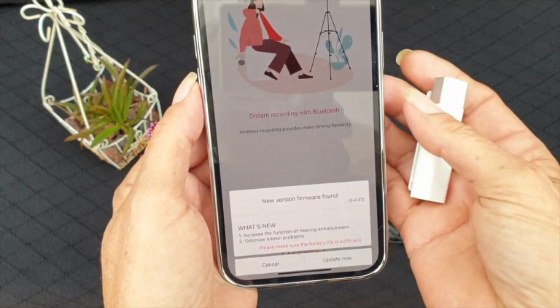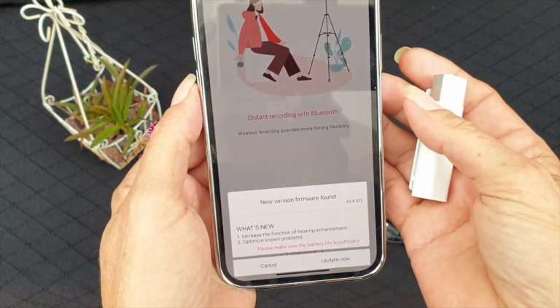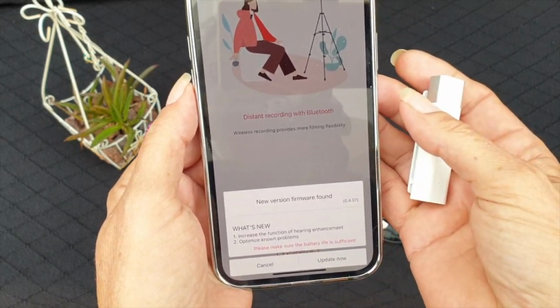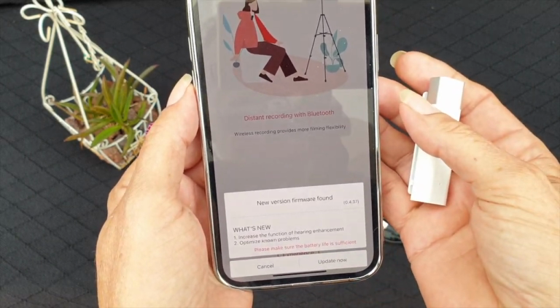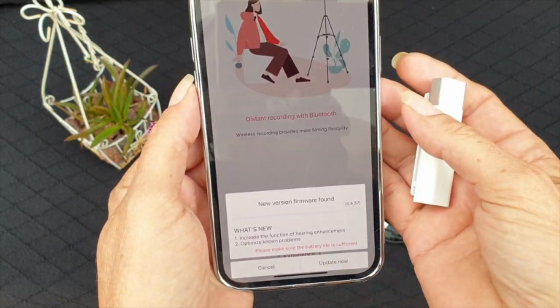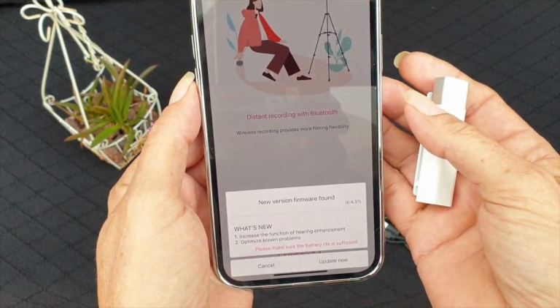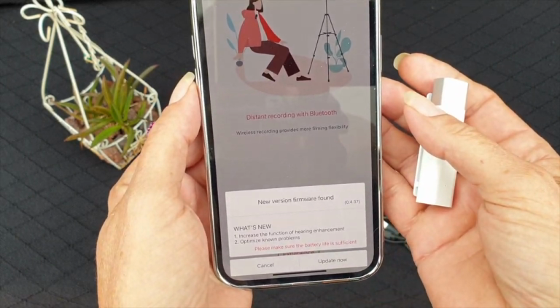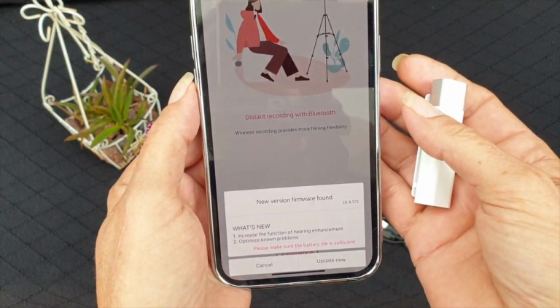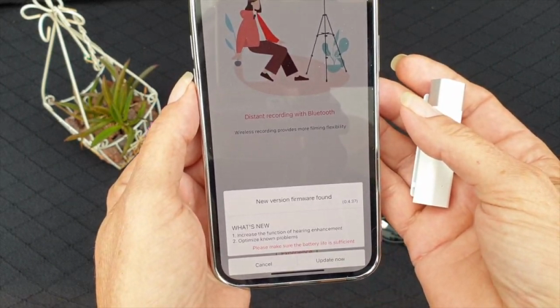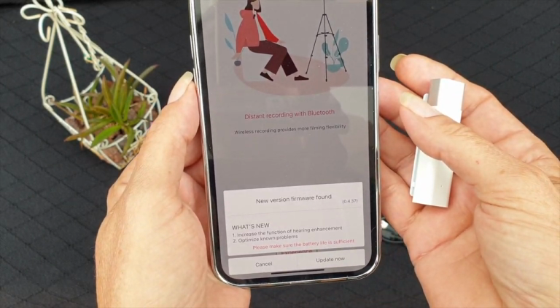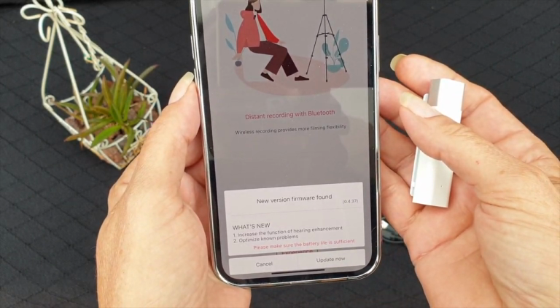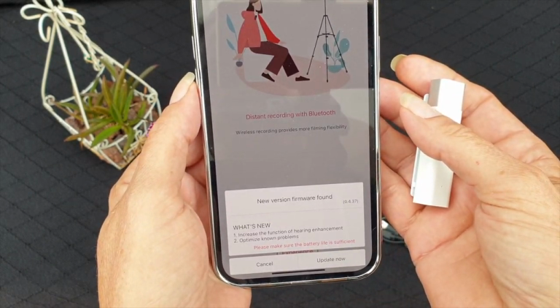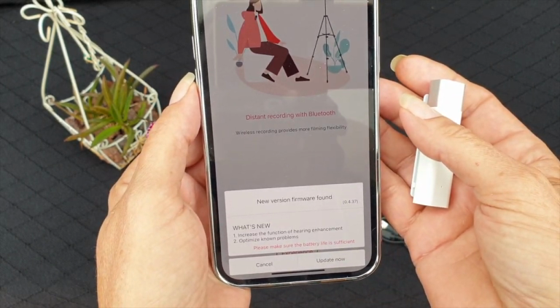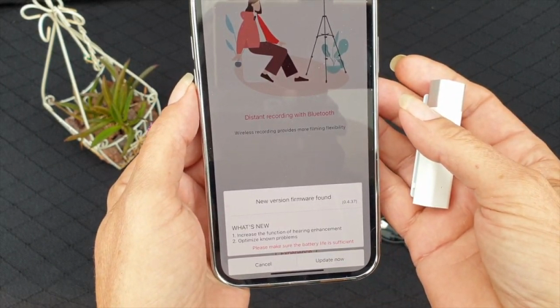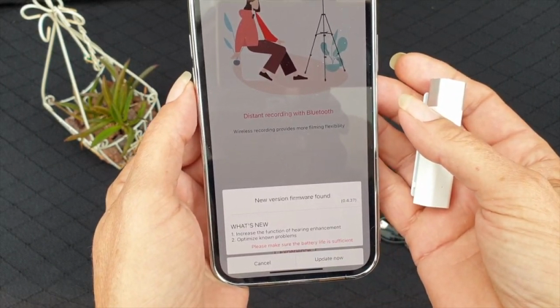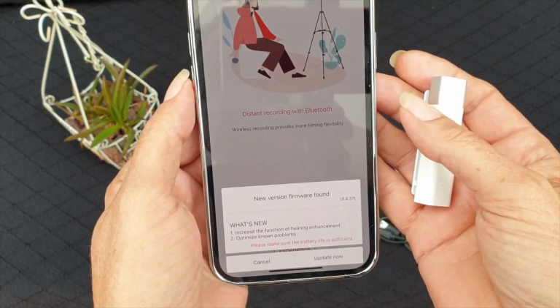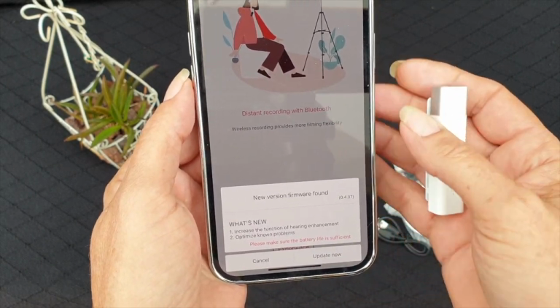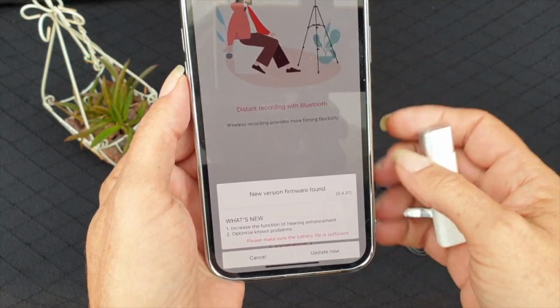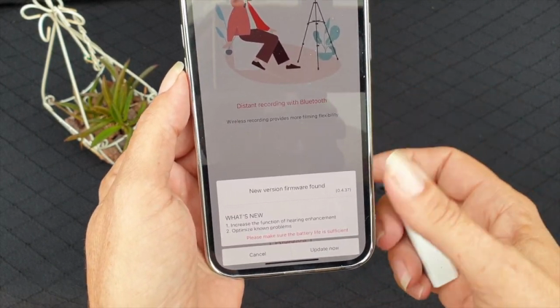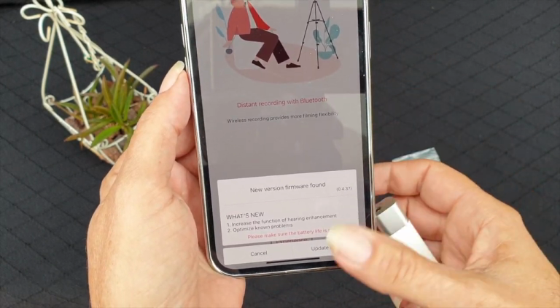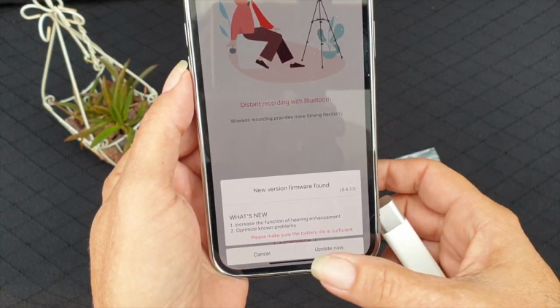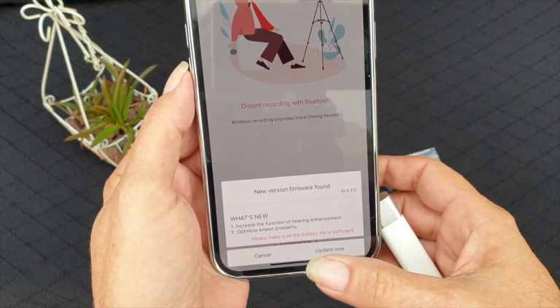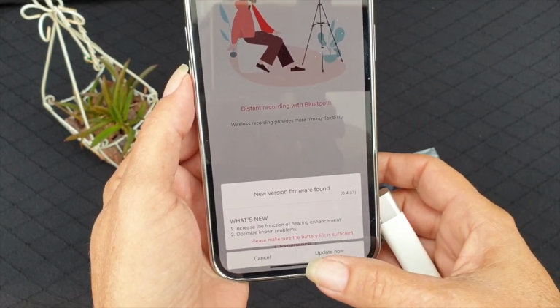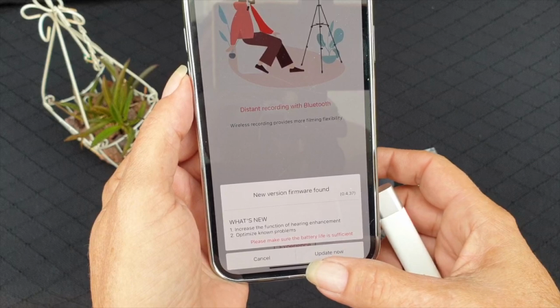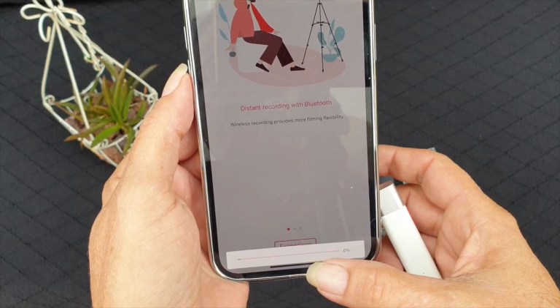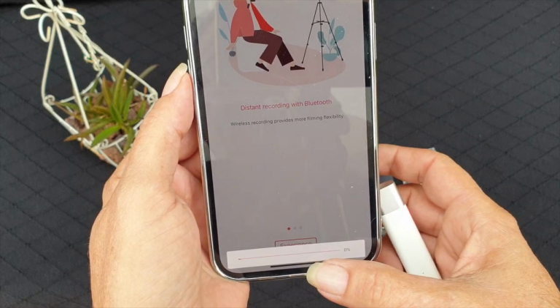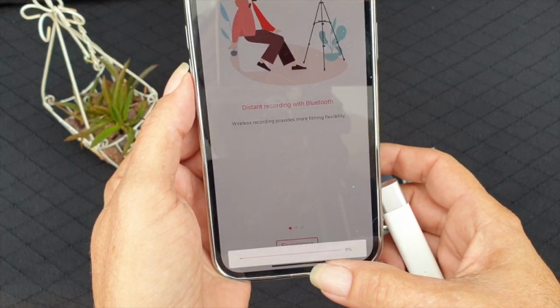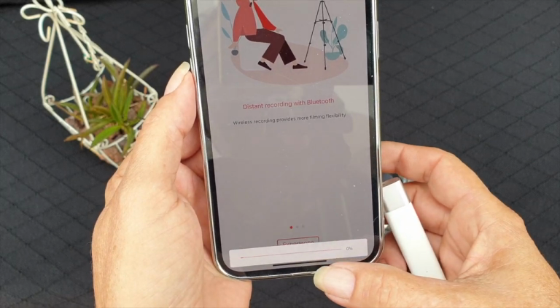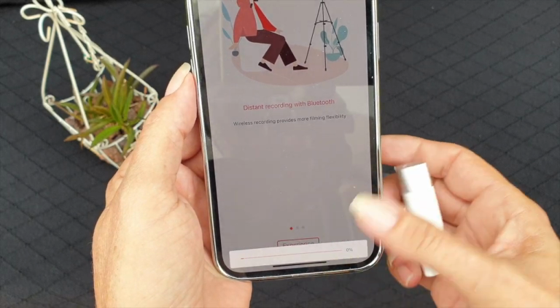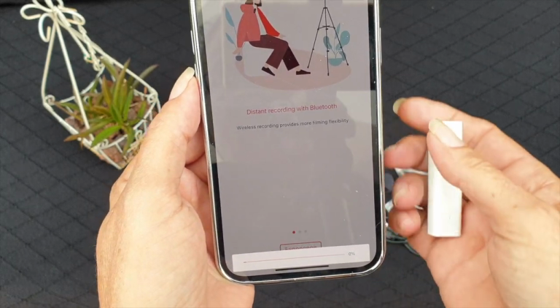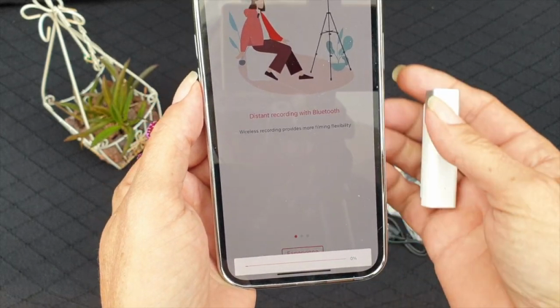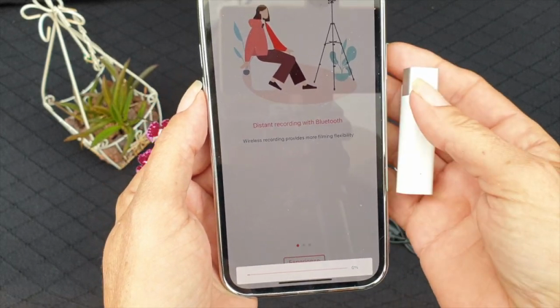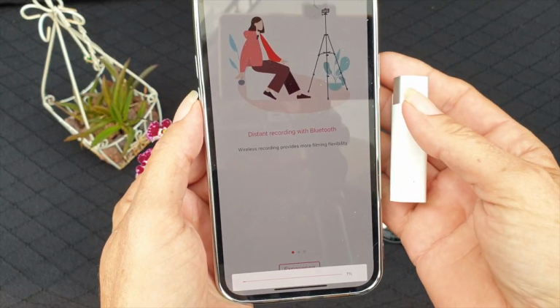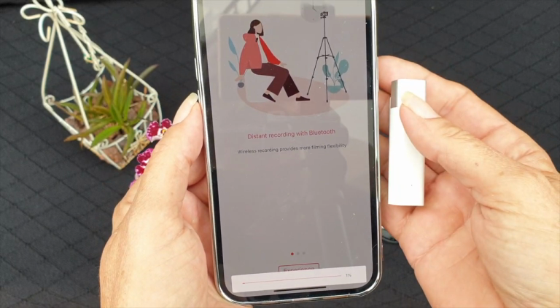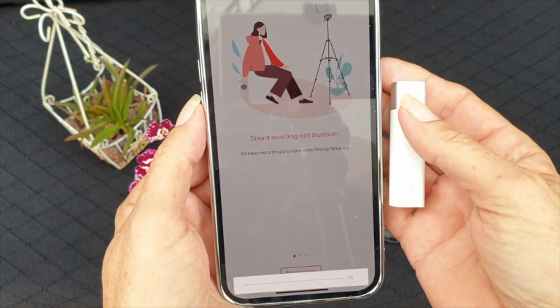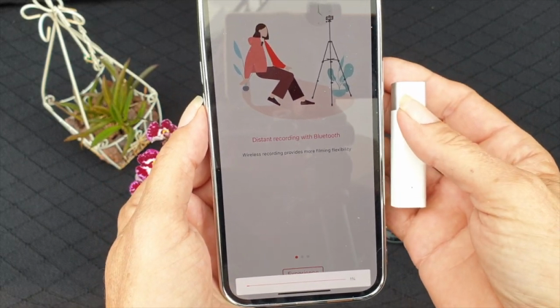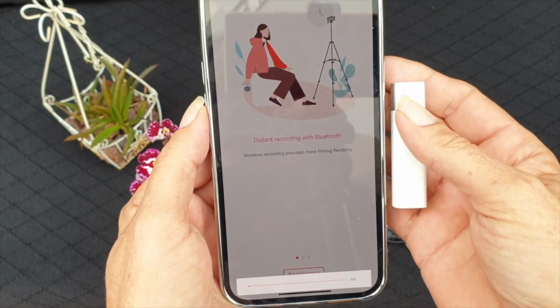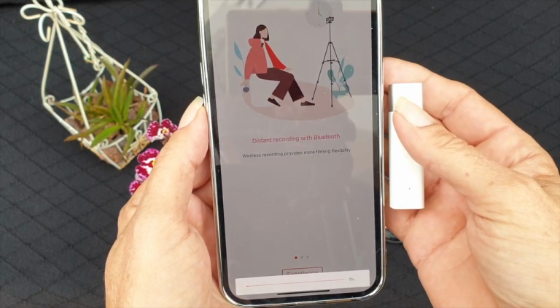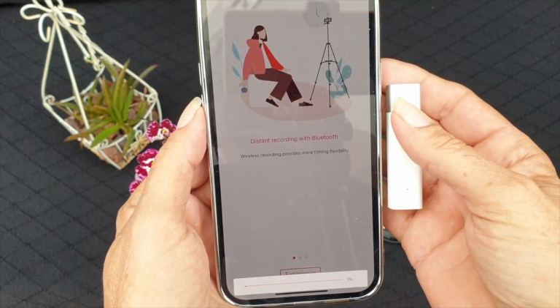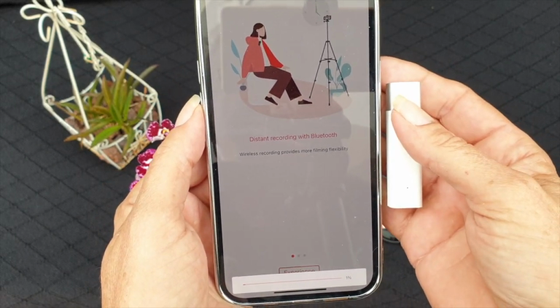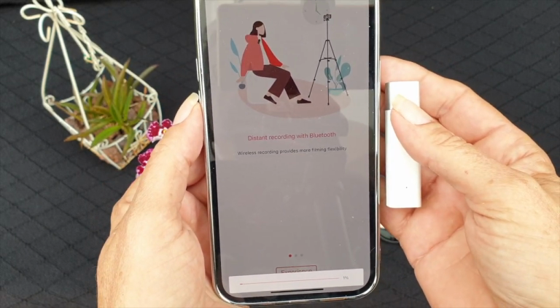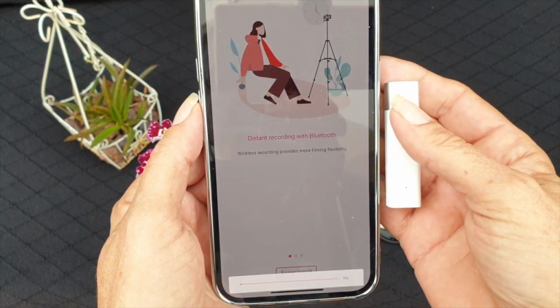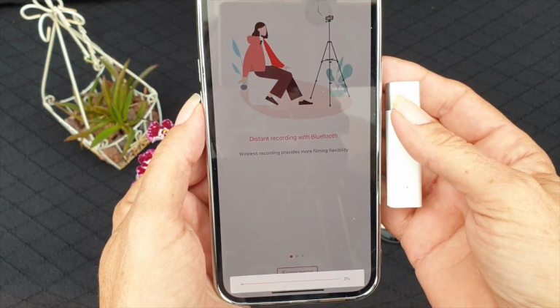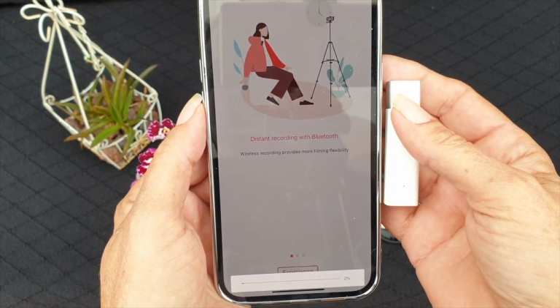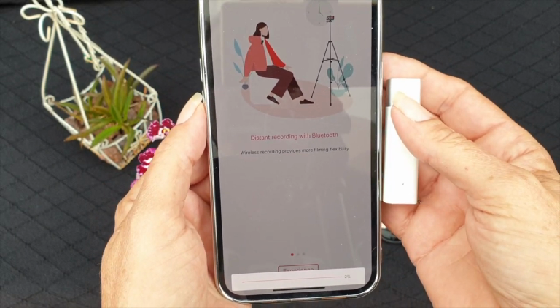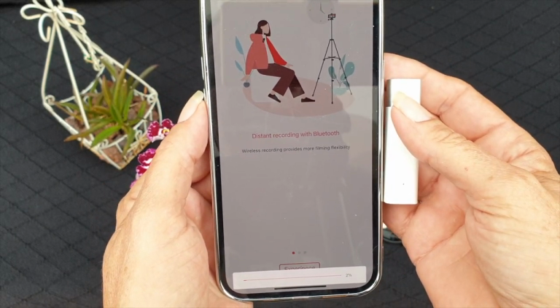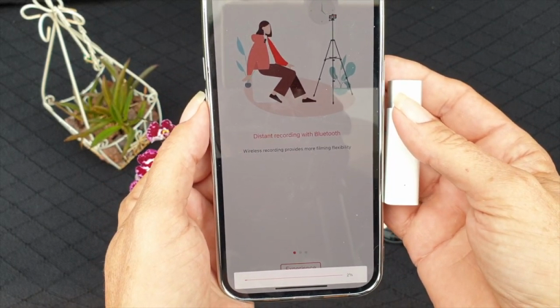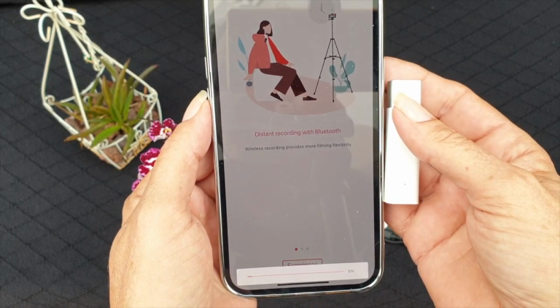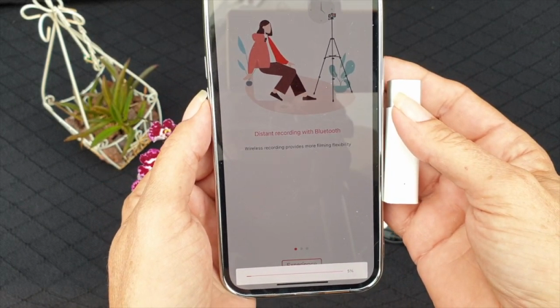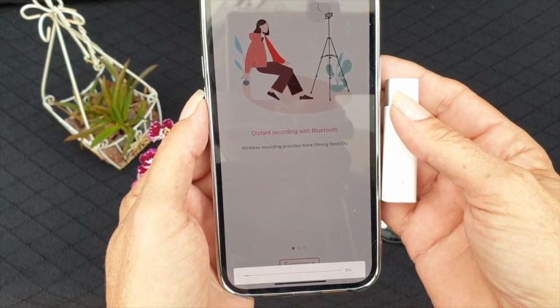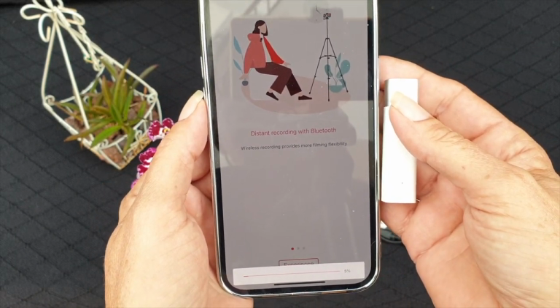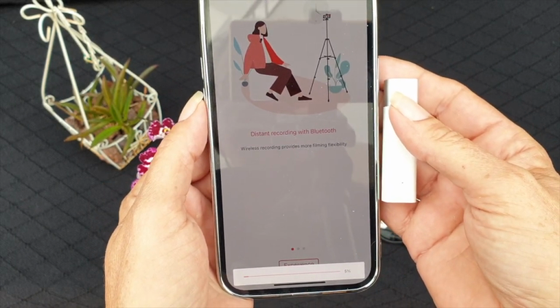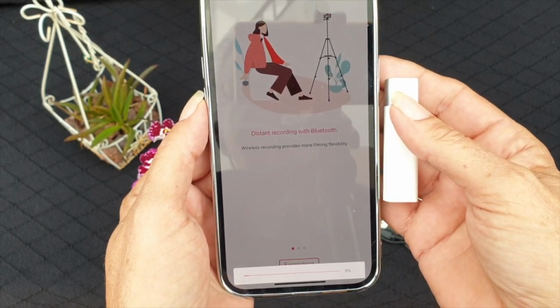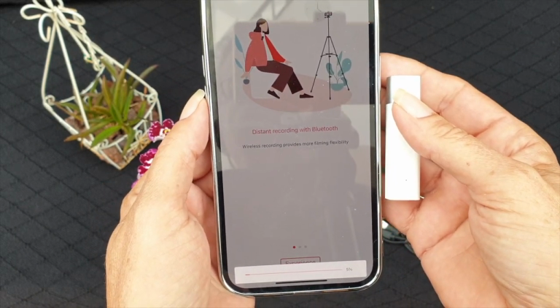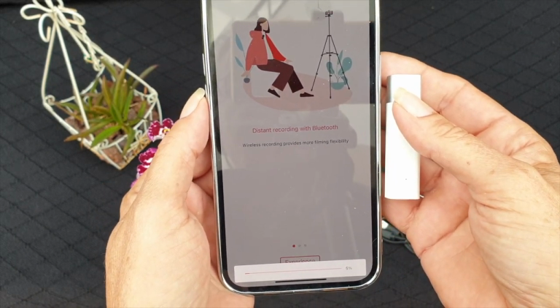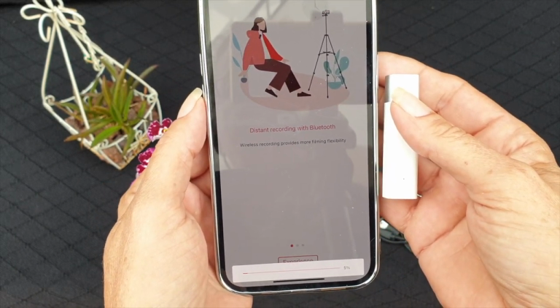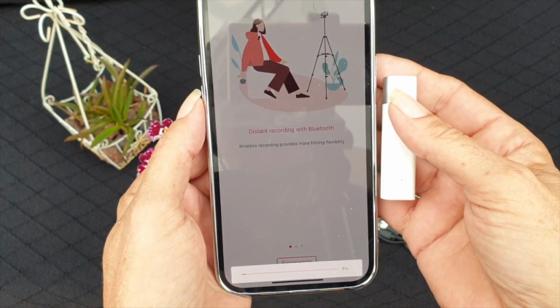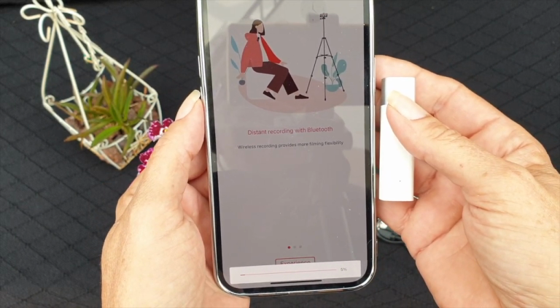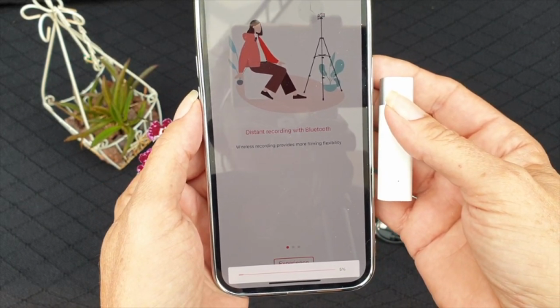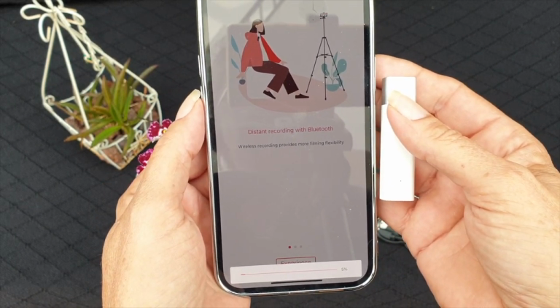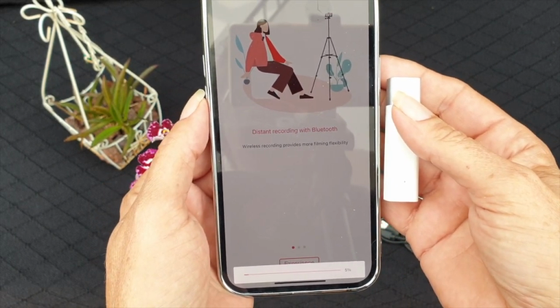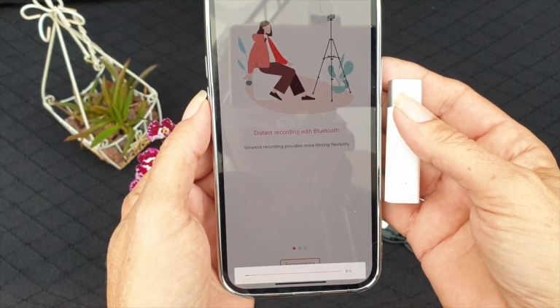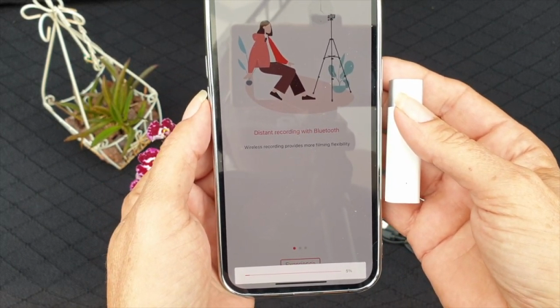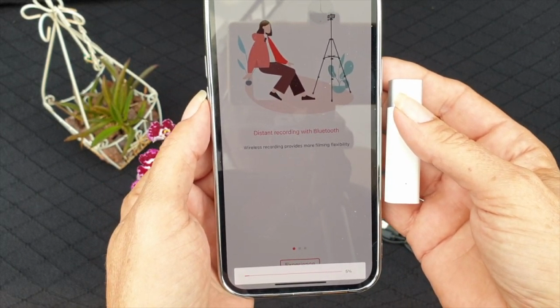There's an update that we need to do, and we'll deal with that straight away. I'll be back when the update has finished.